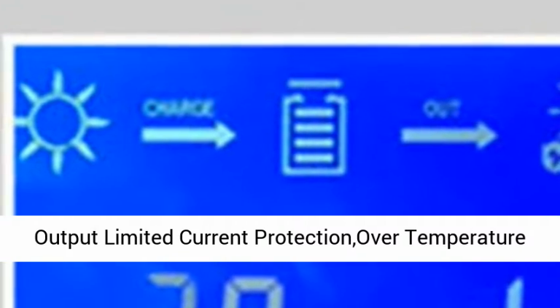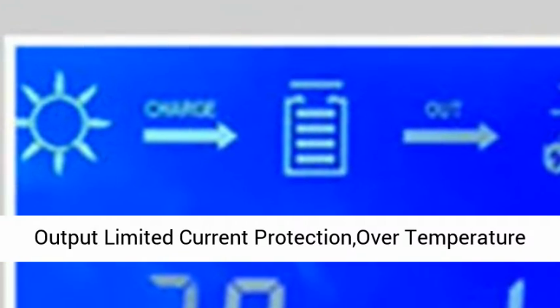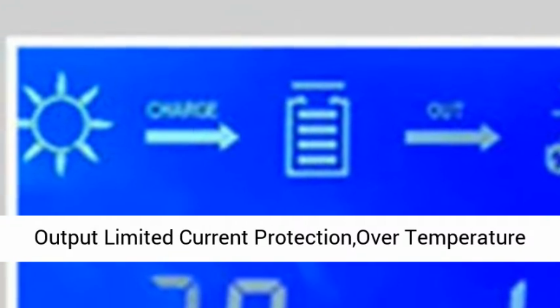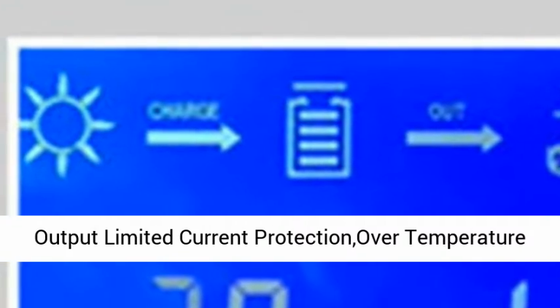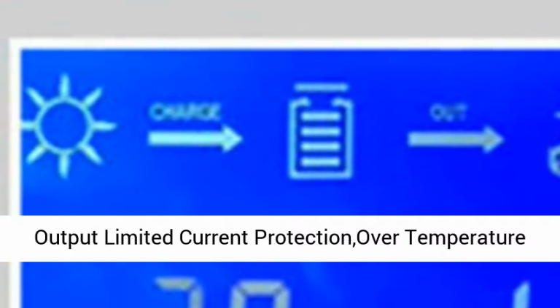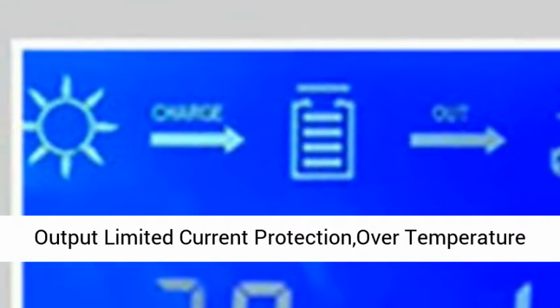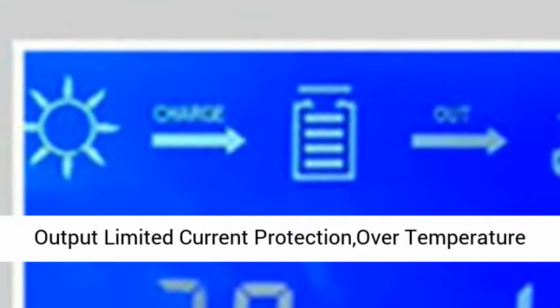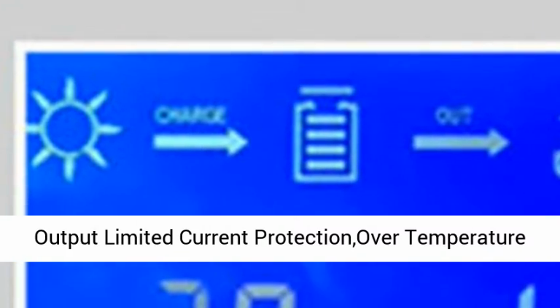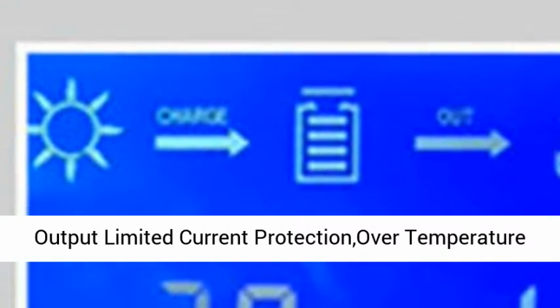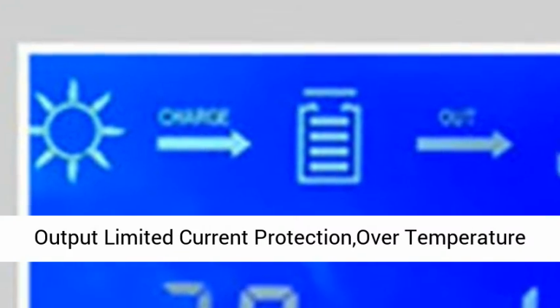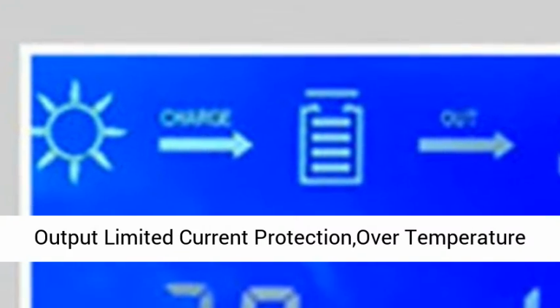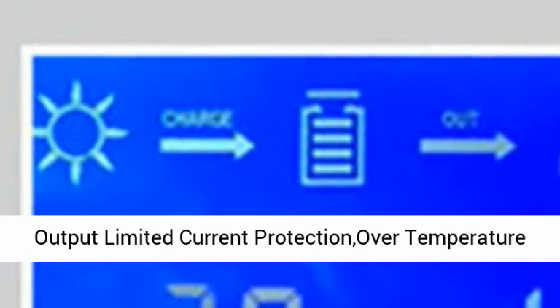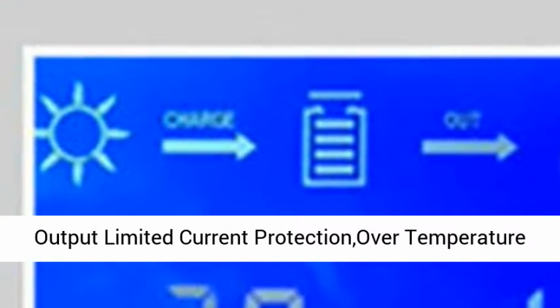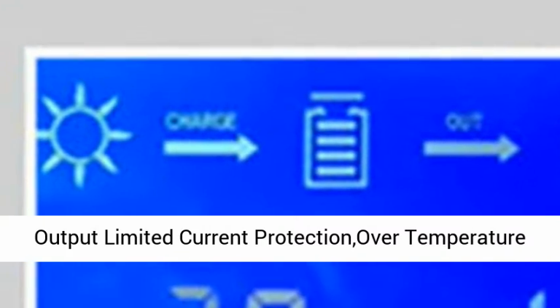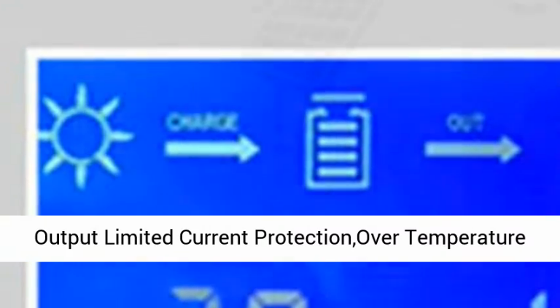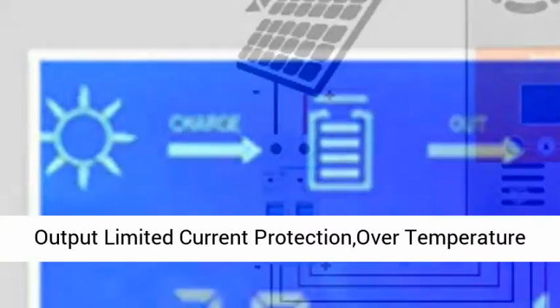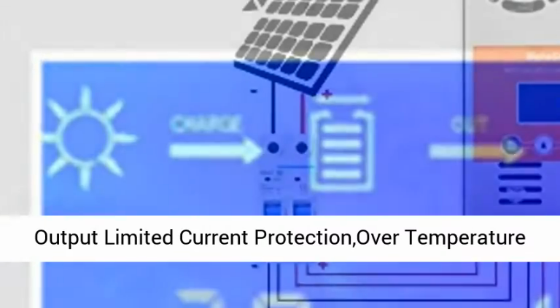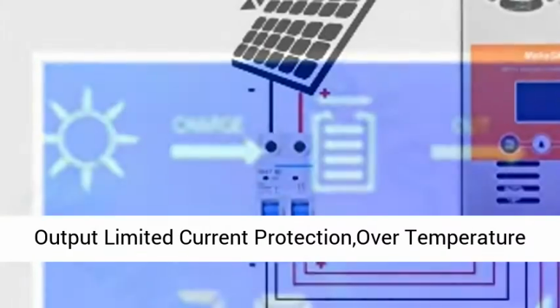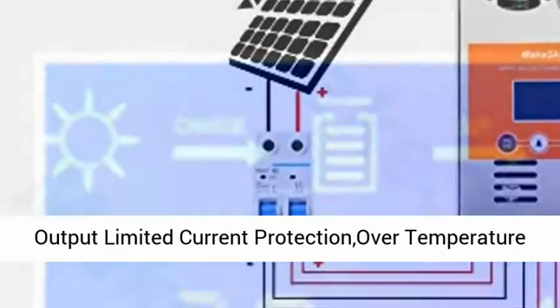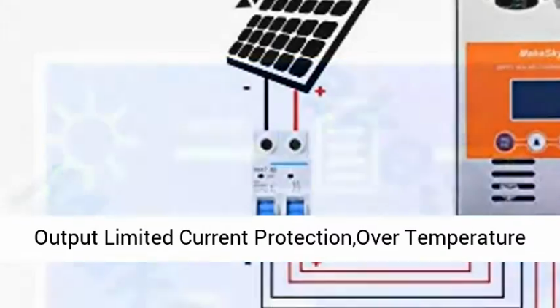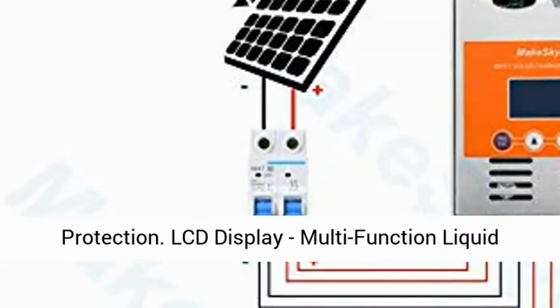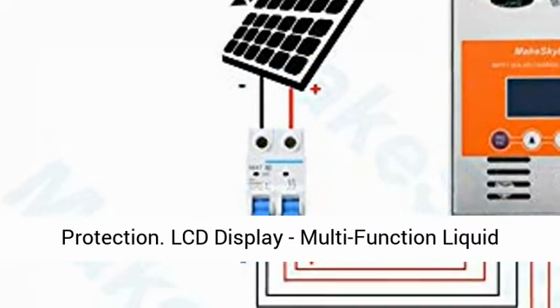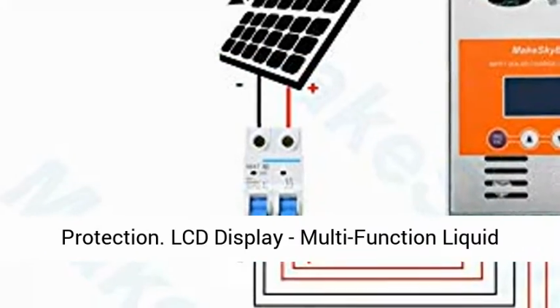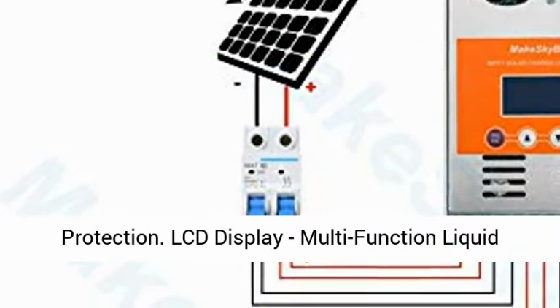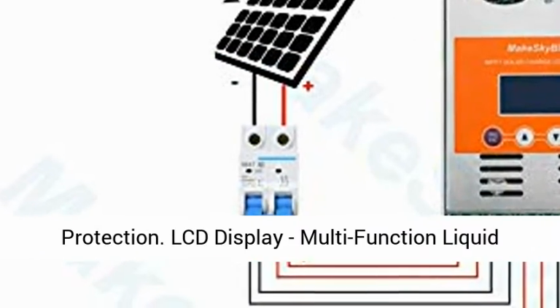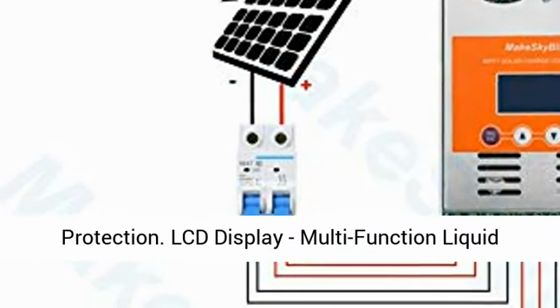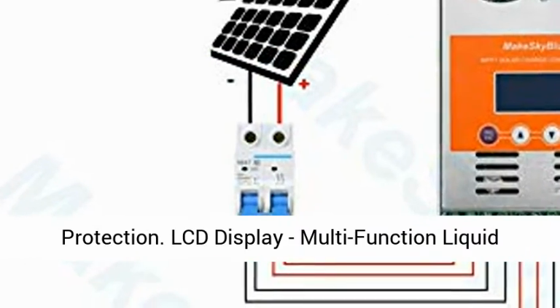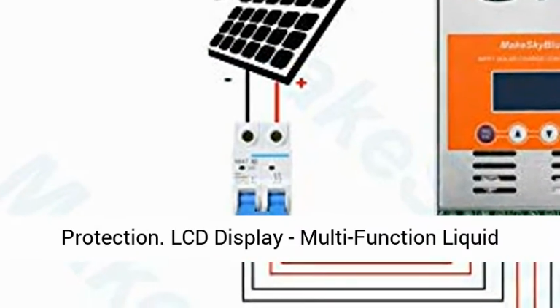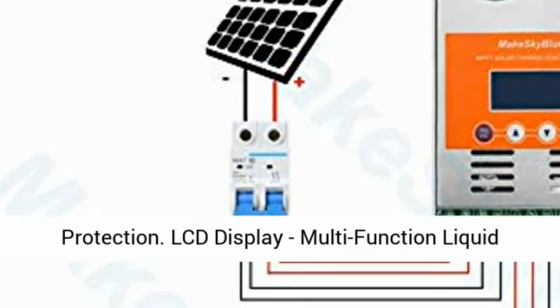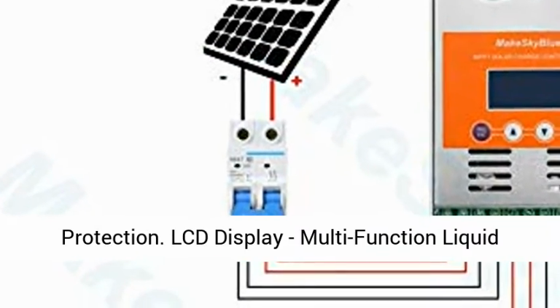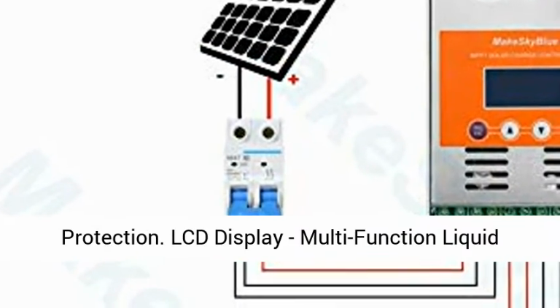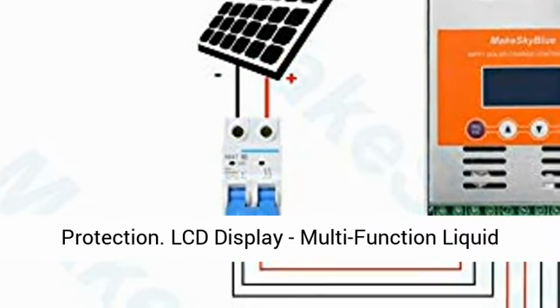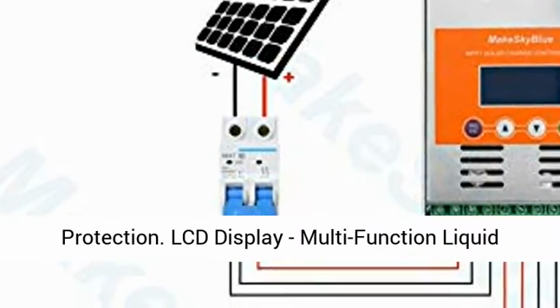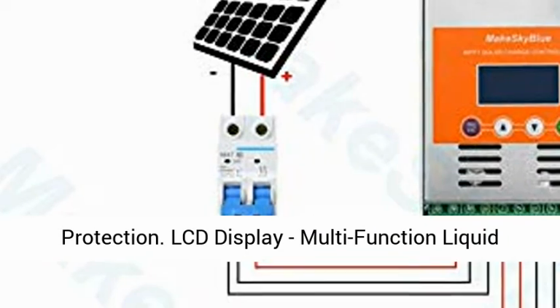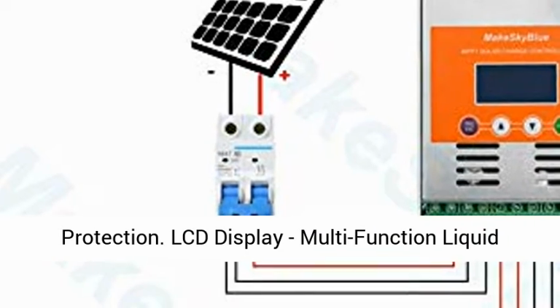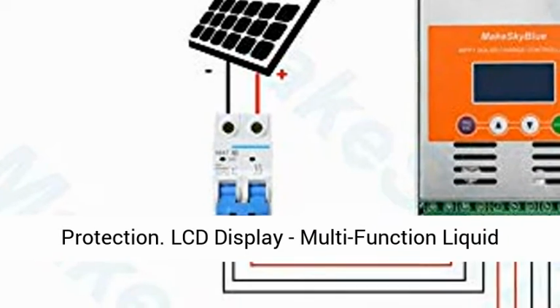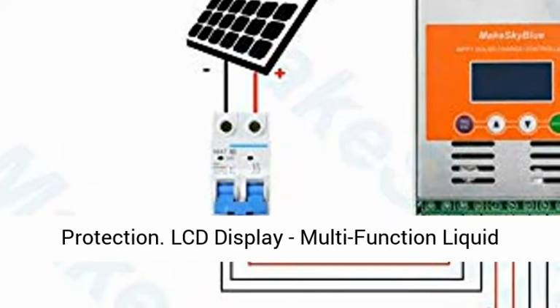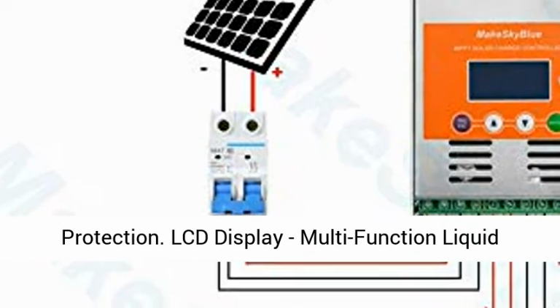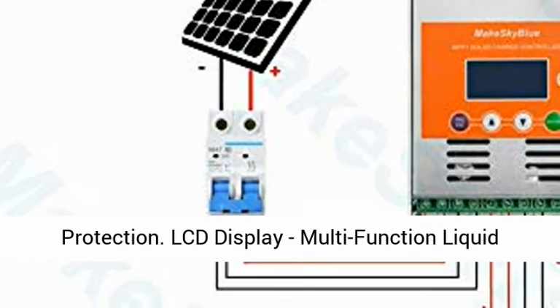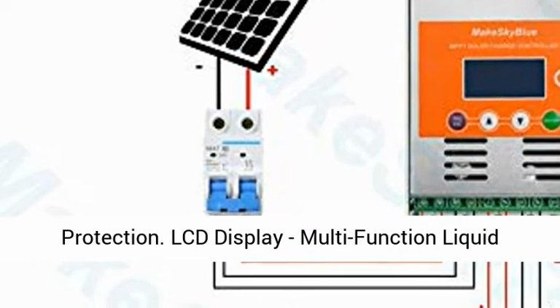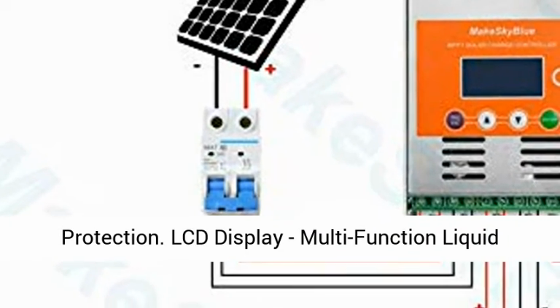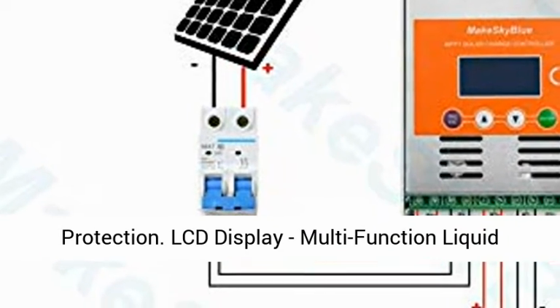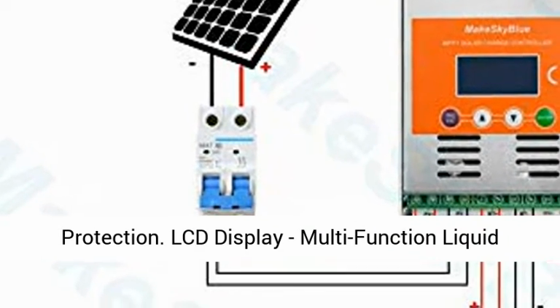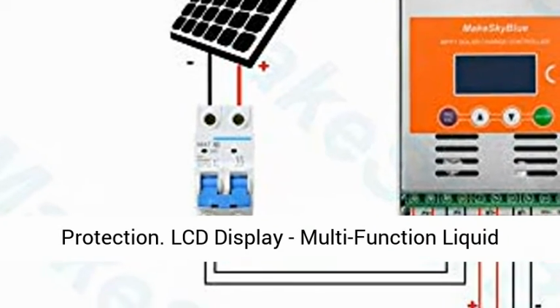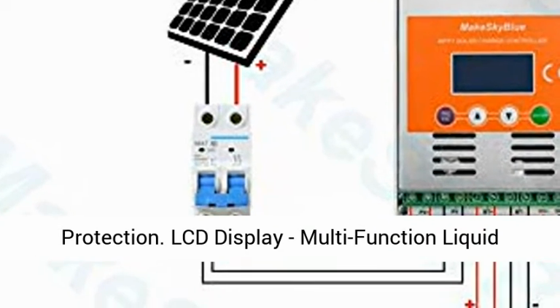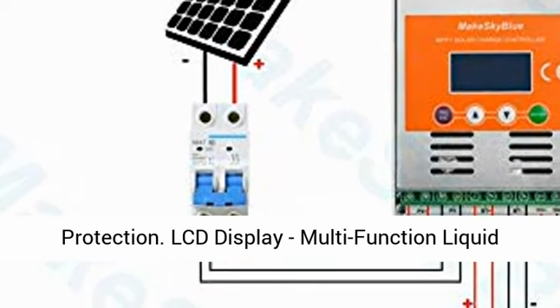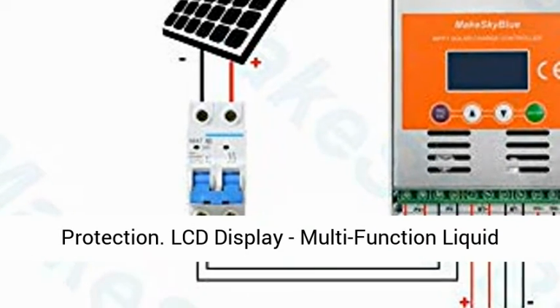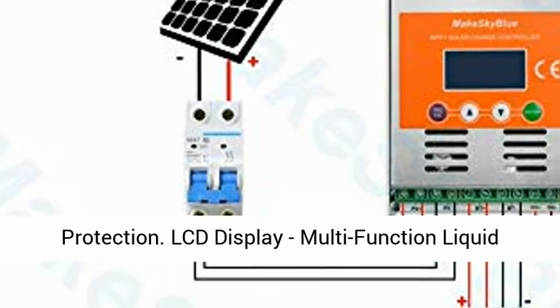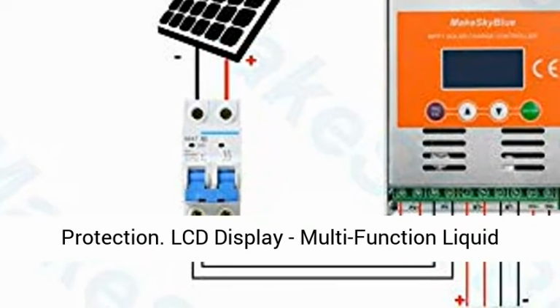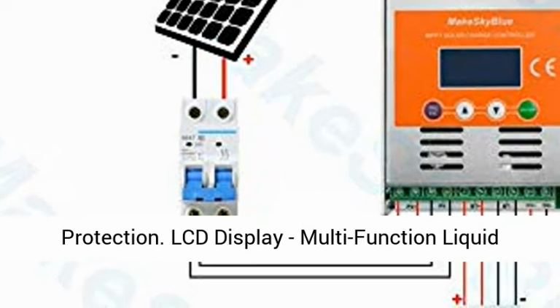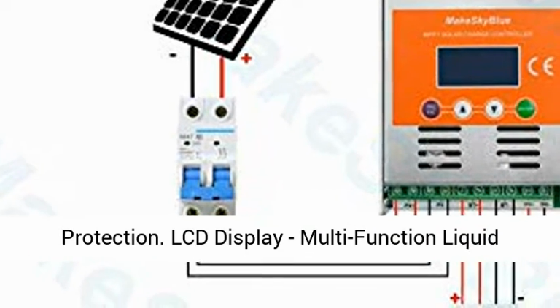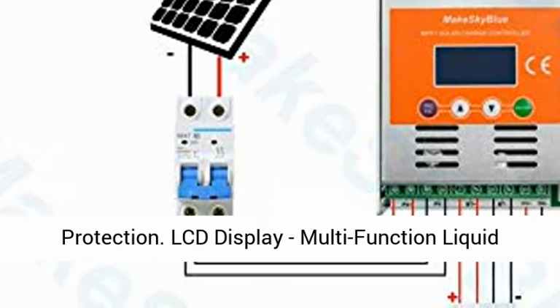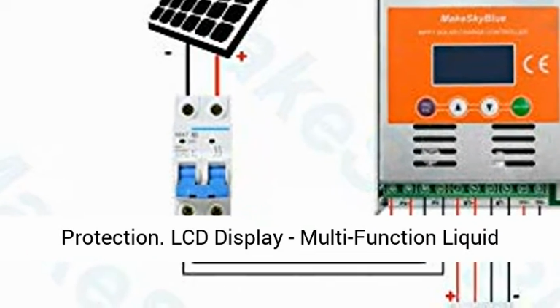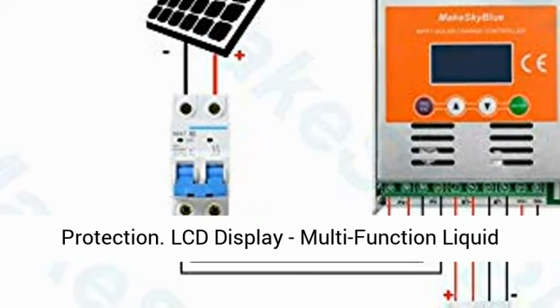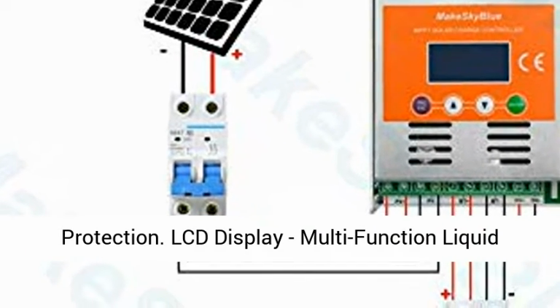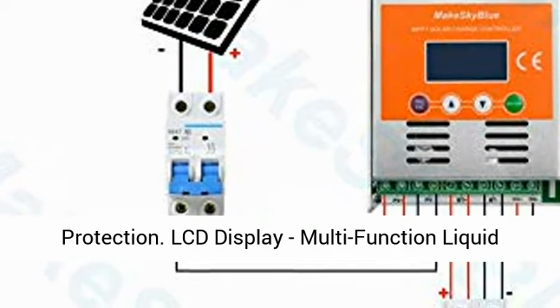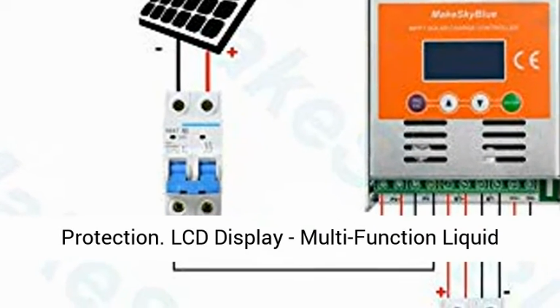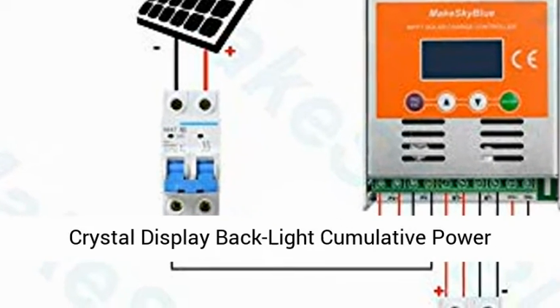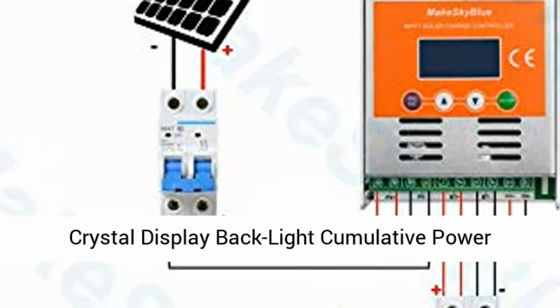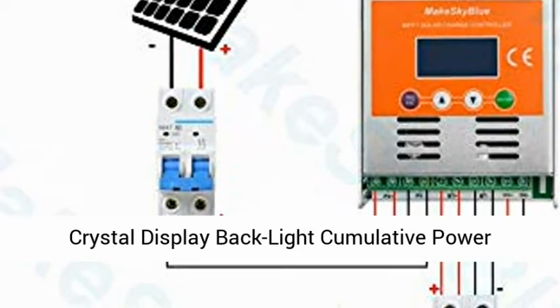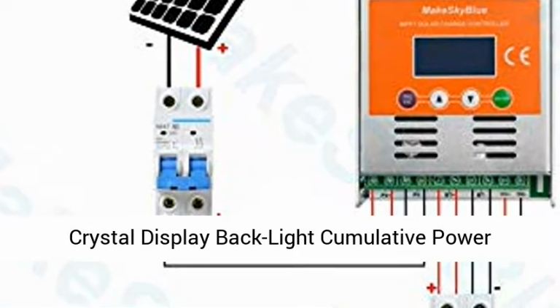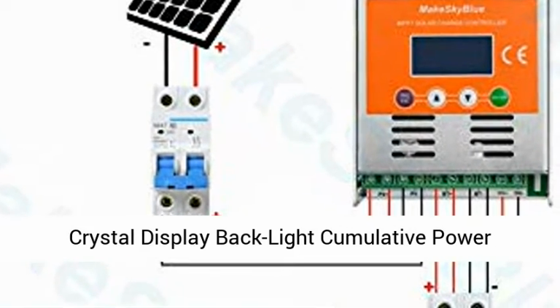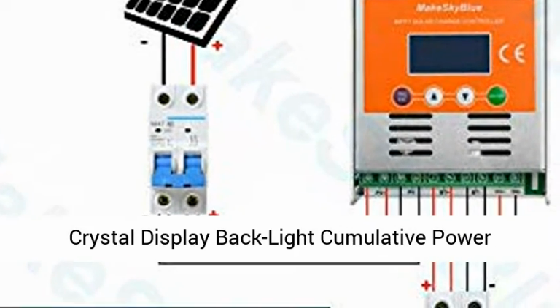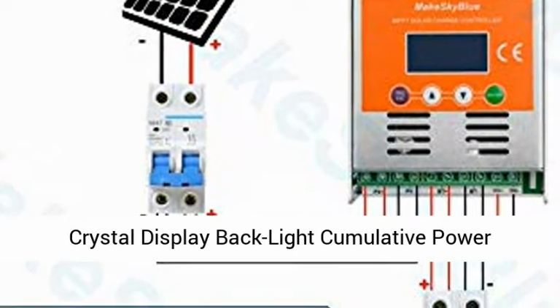Multiple Protection features include: Automatic Overcharge Protection, Output Limited Current Protection, and Over Temperature Protection.